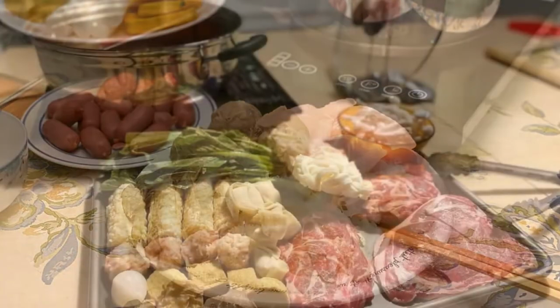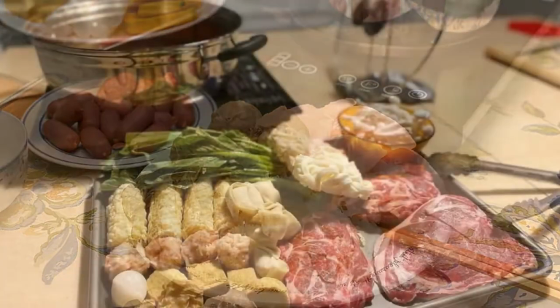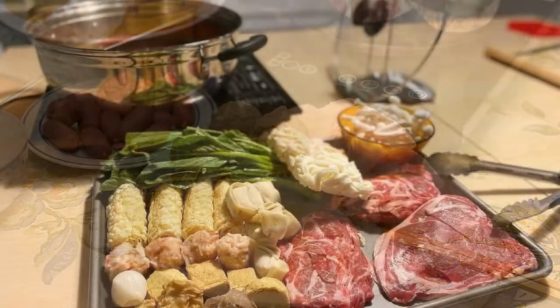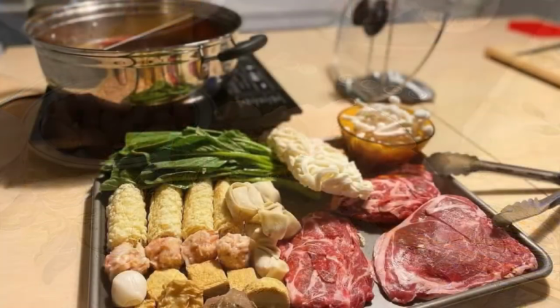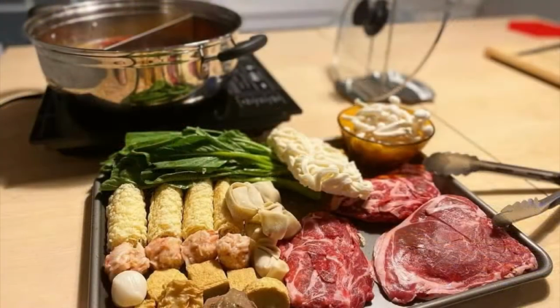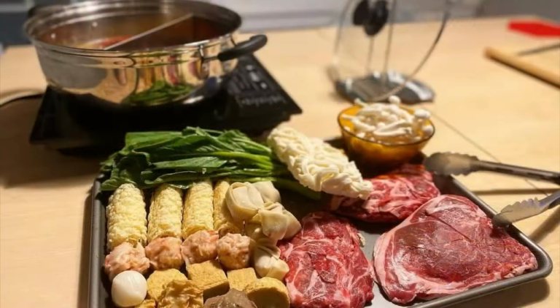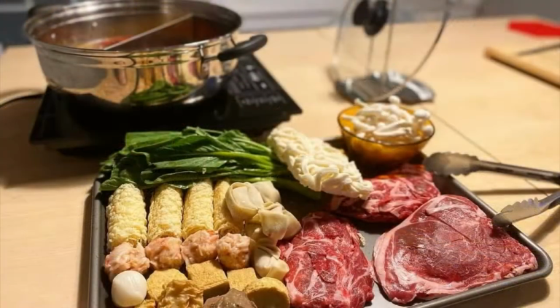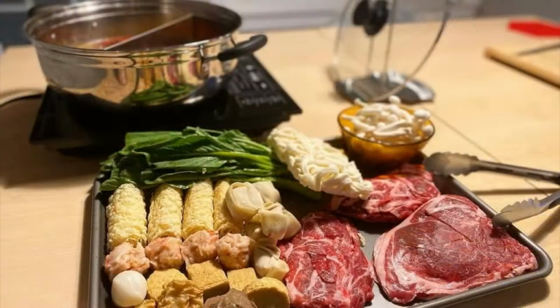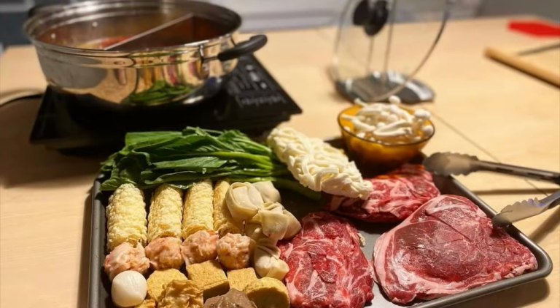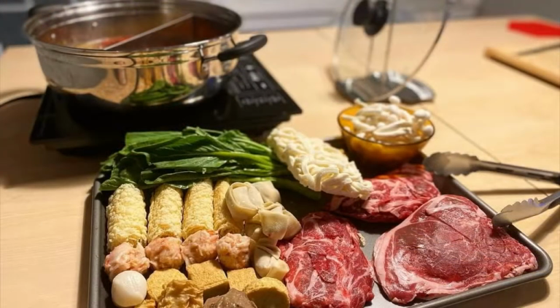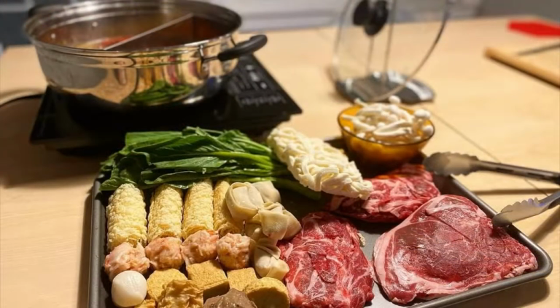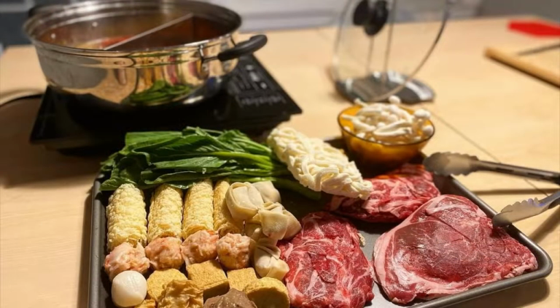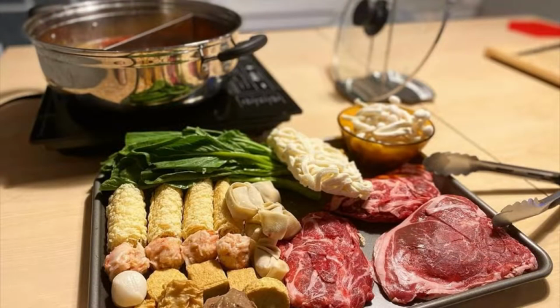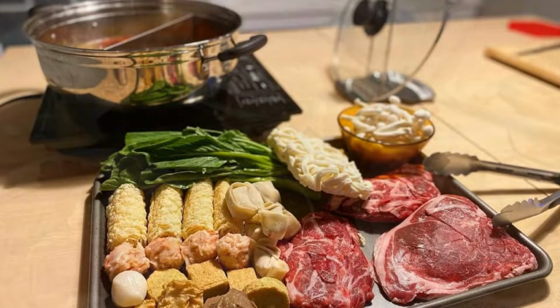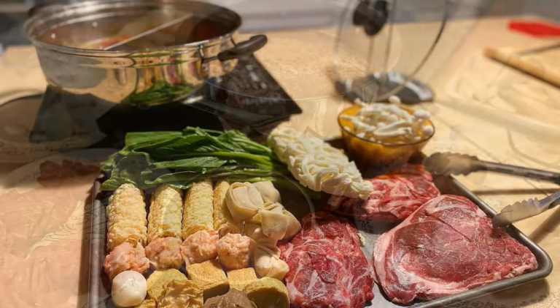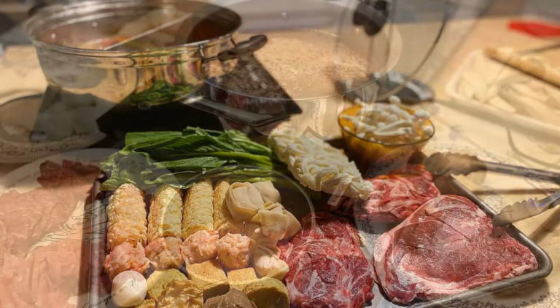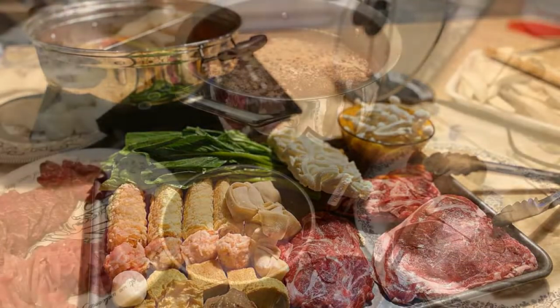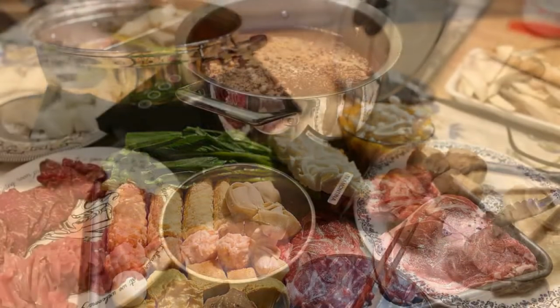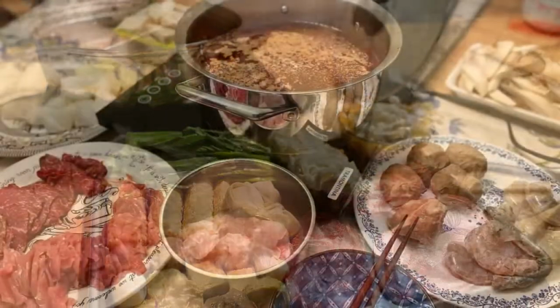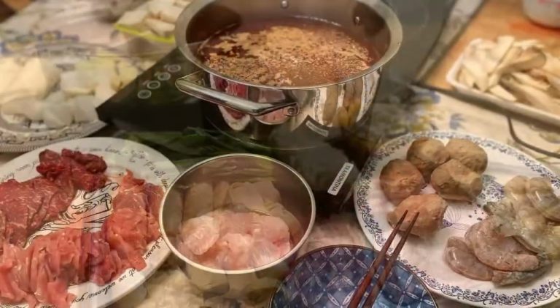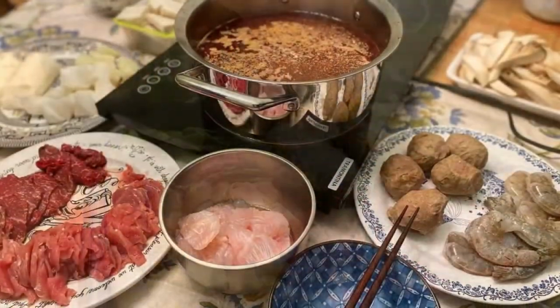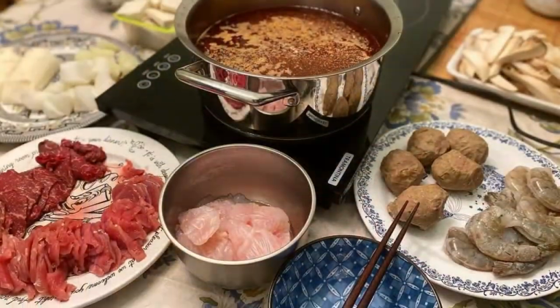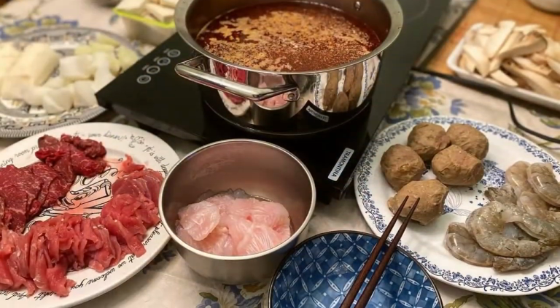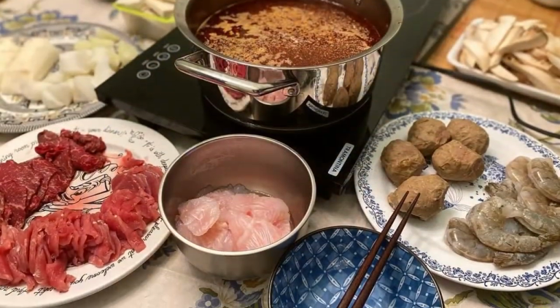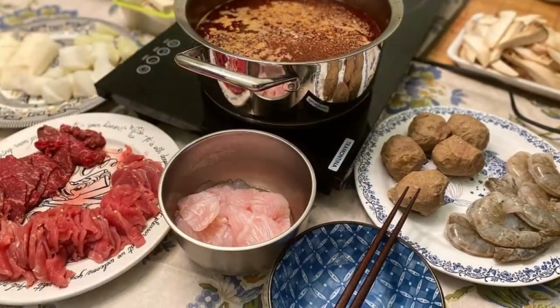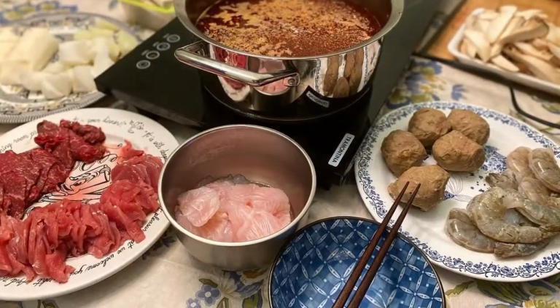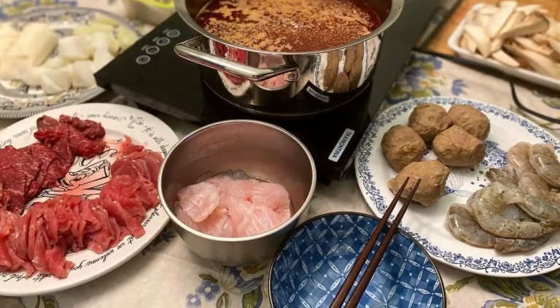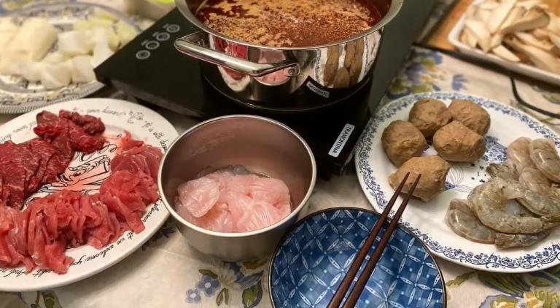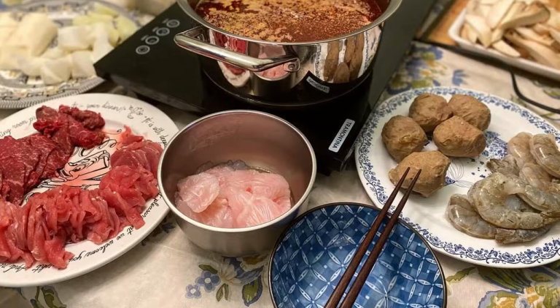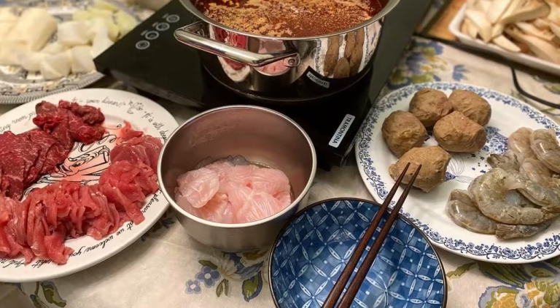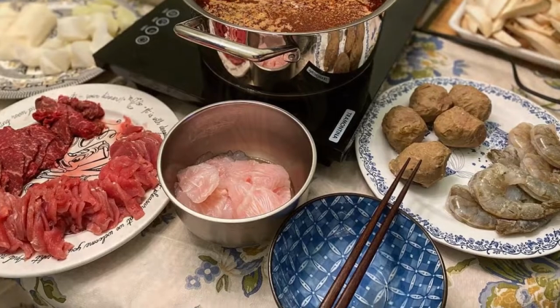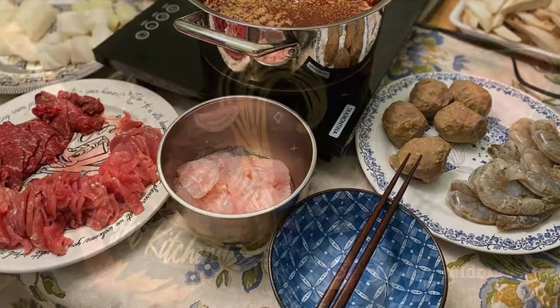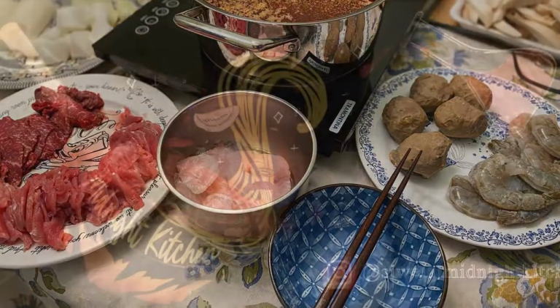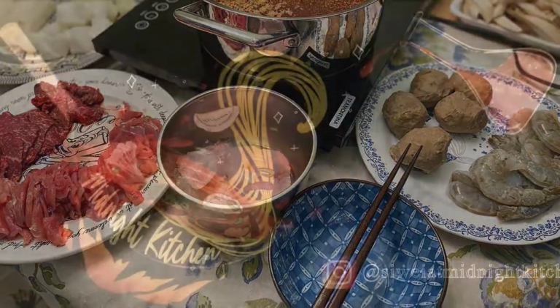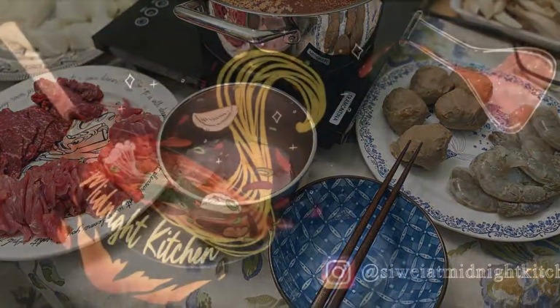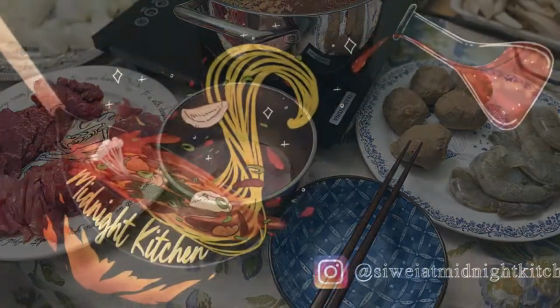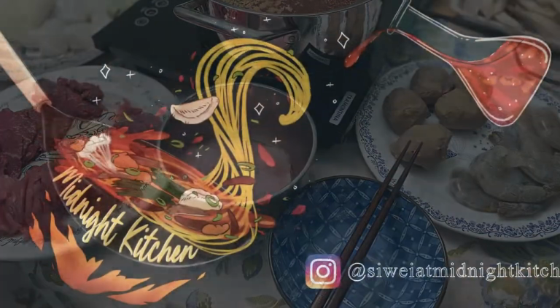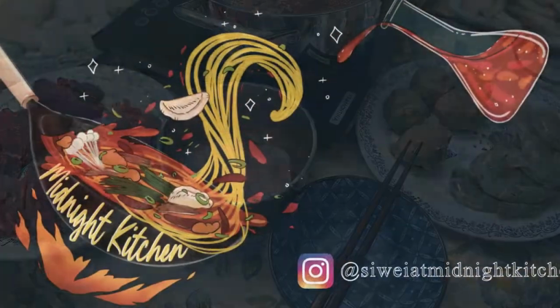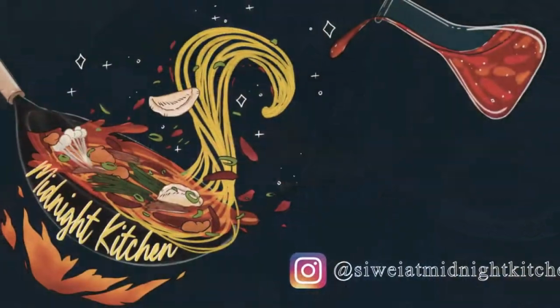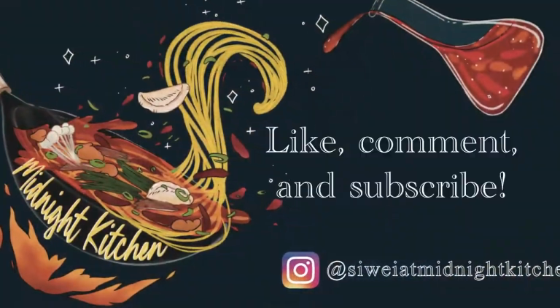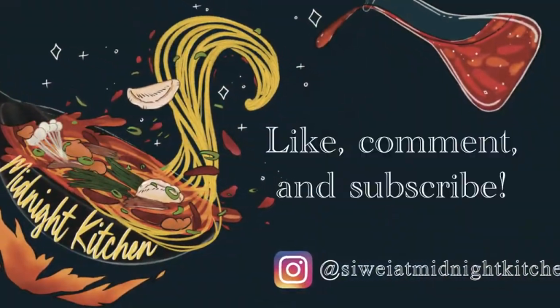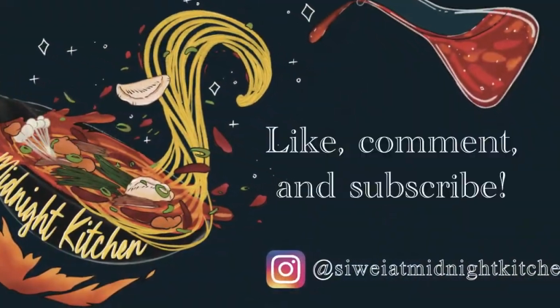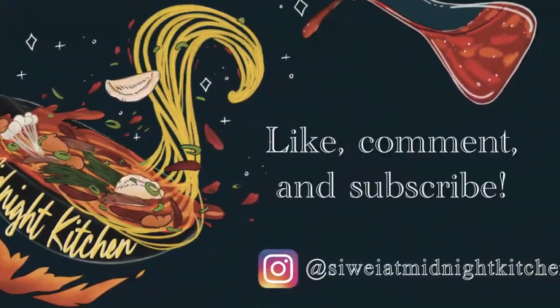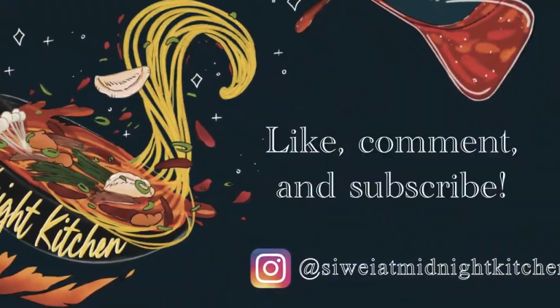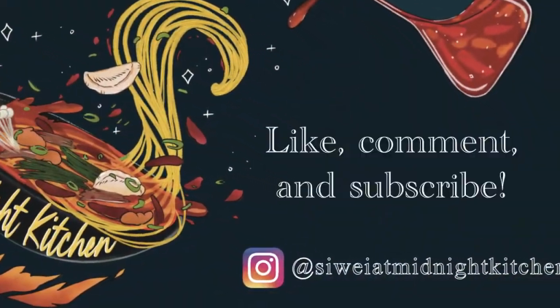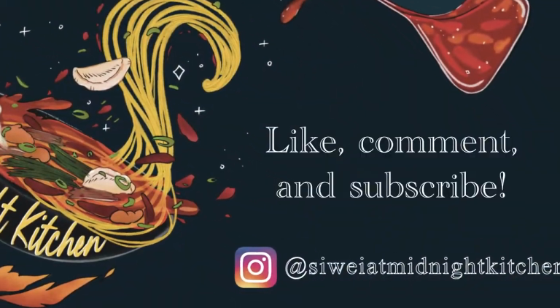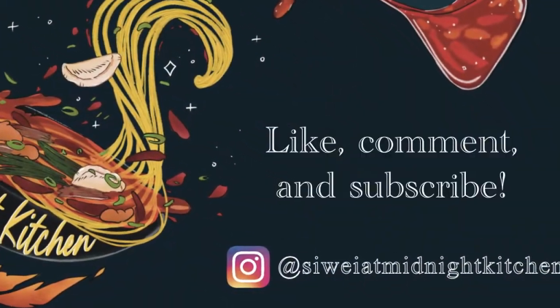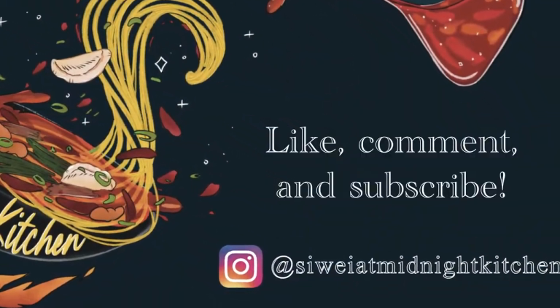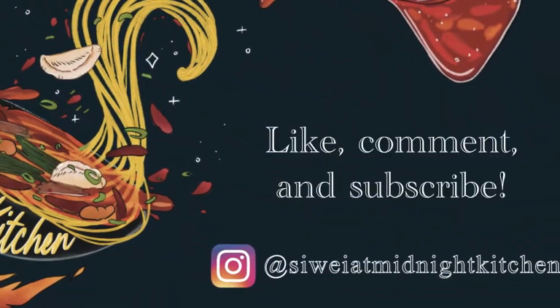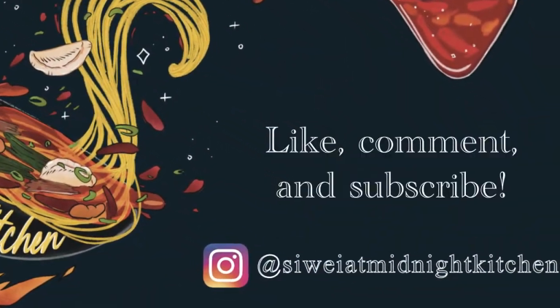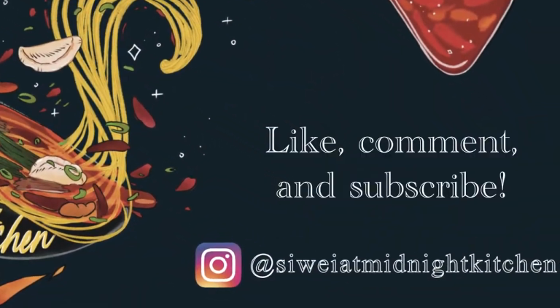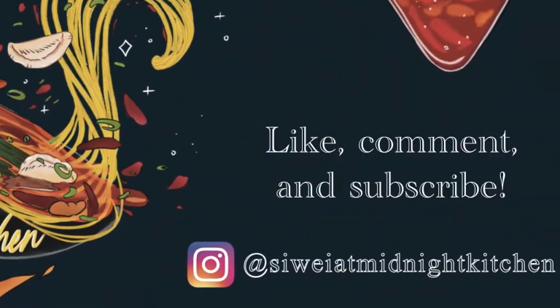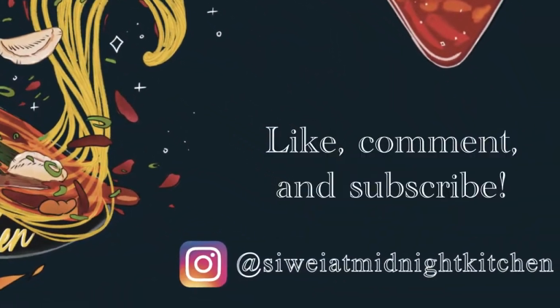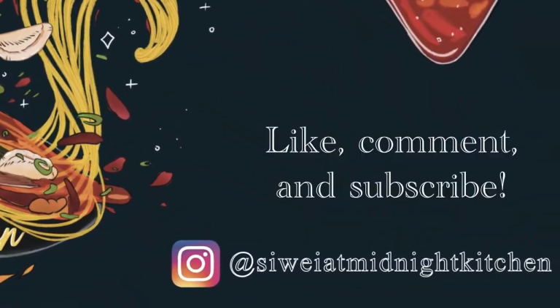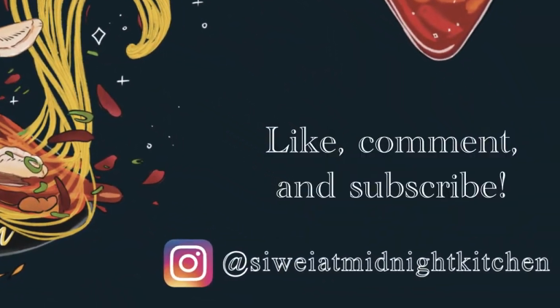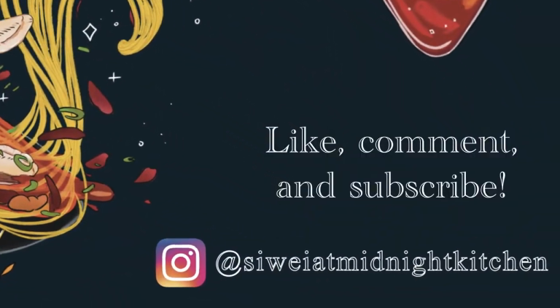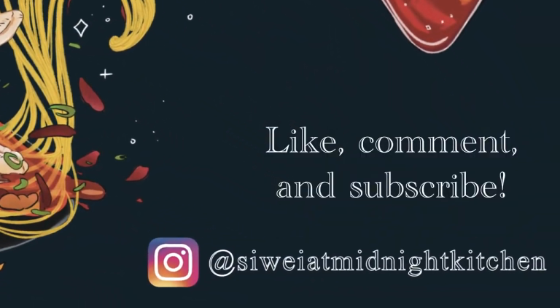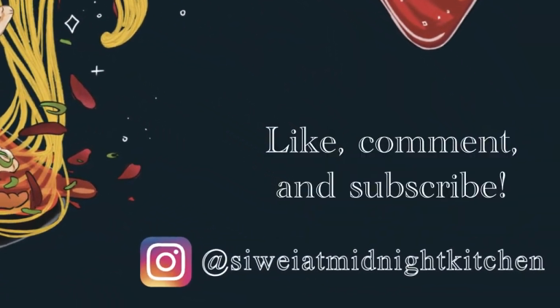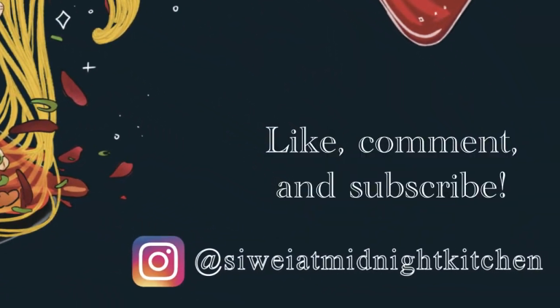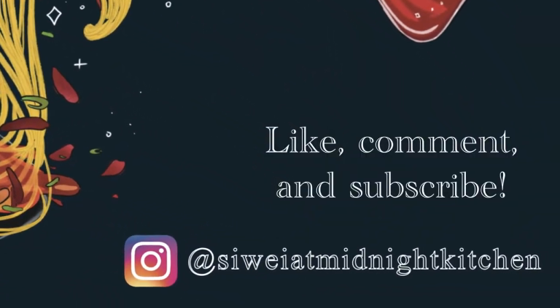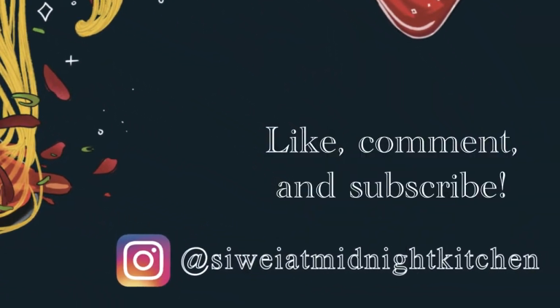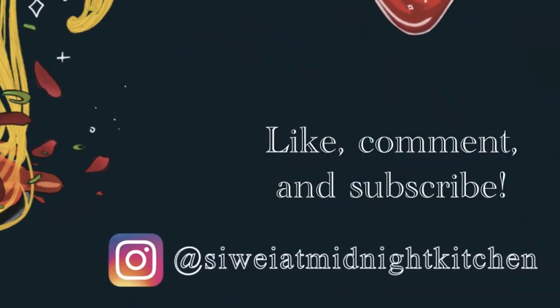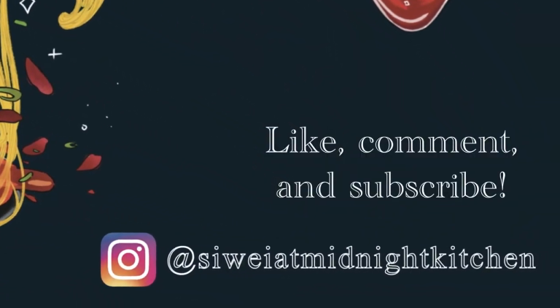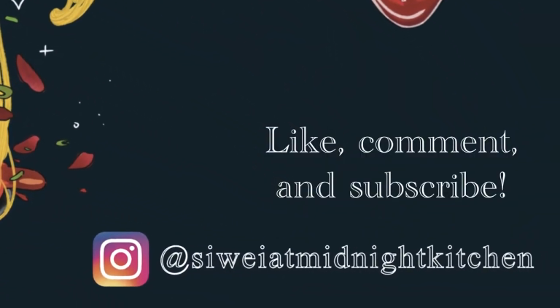Thank you so much for watching. If you enjoyed this one, please like, comment, and subscribe. See you next time!